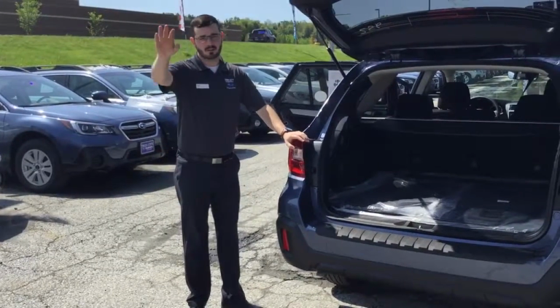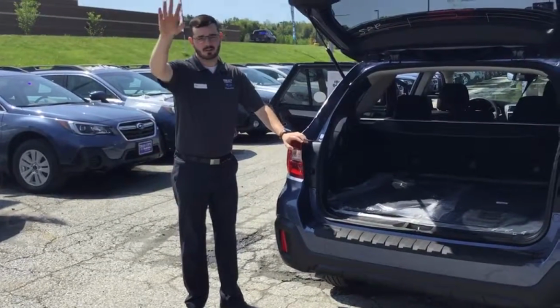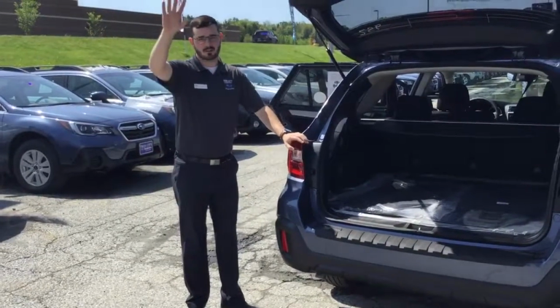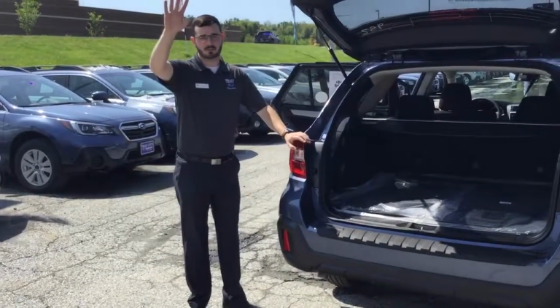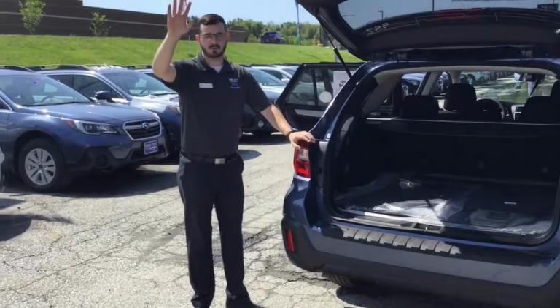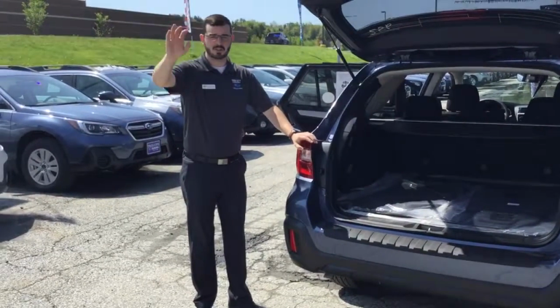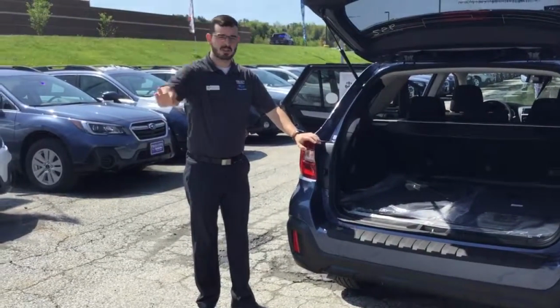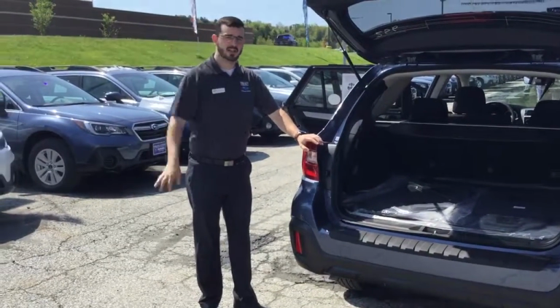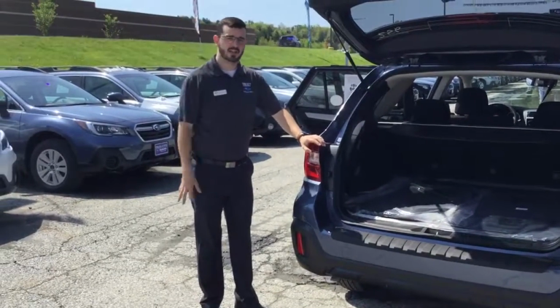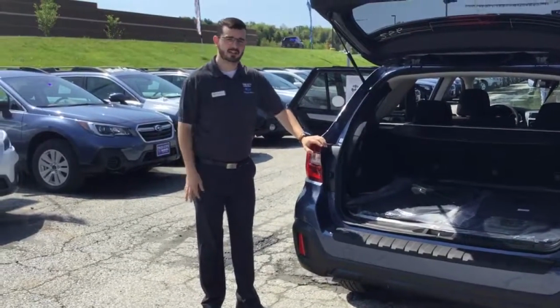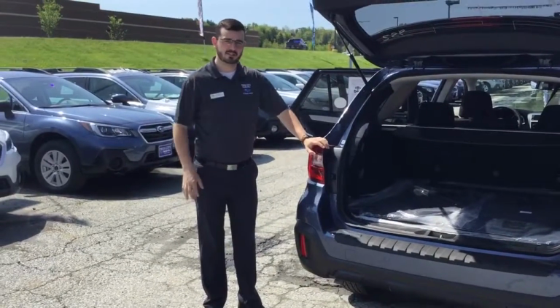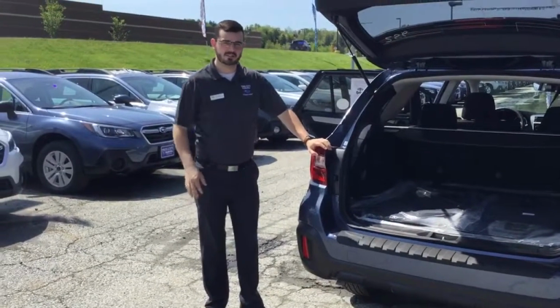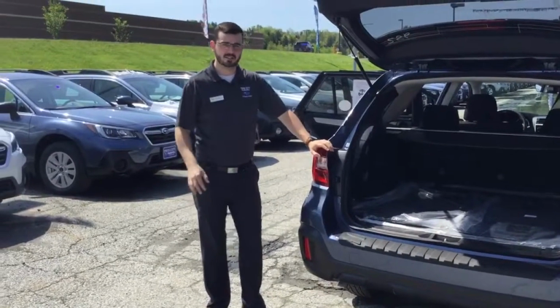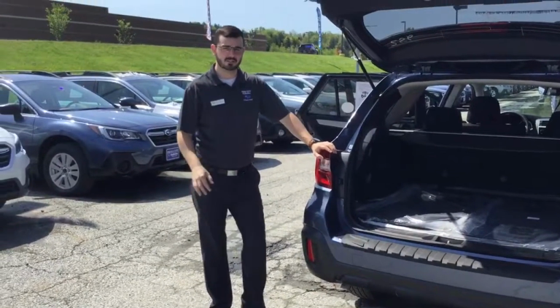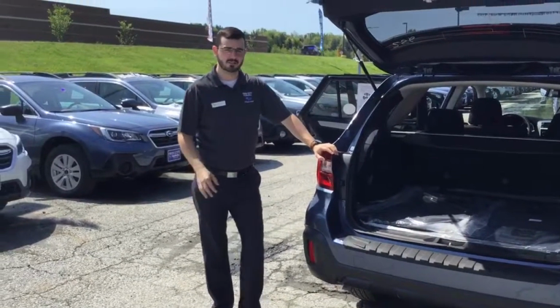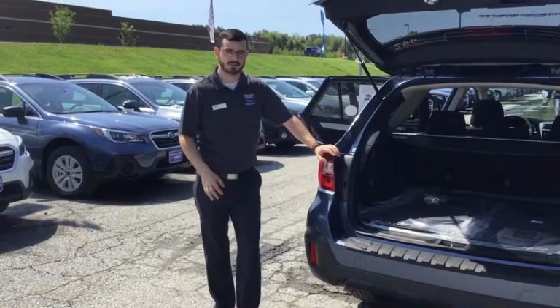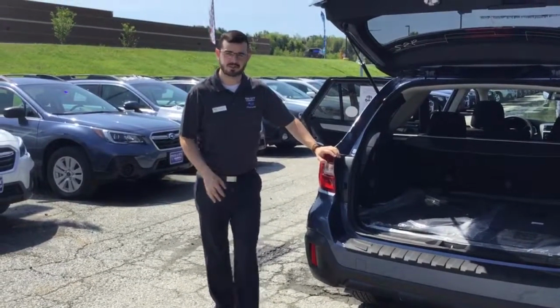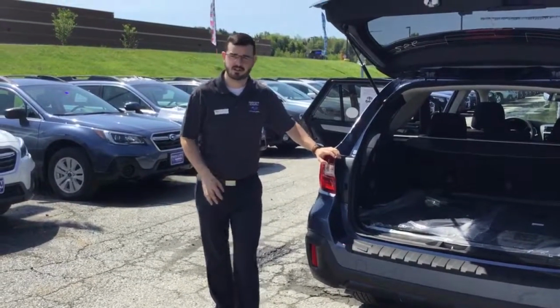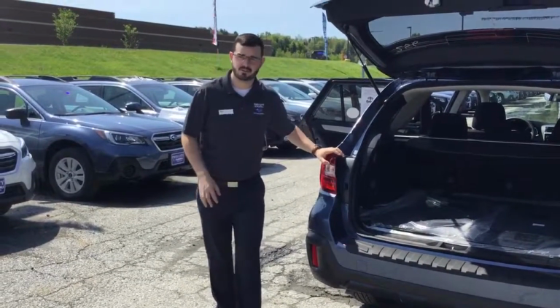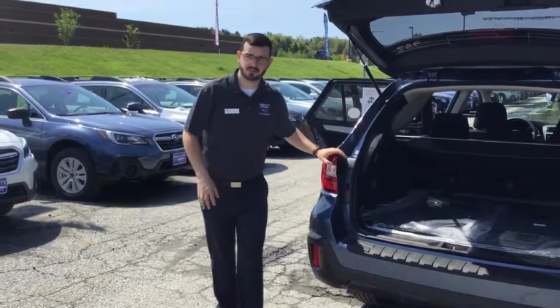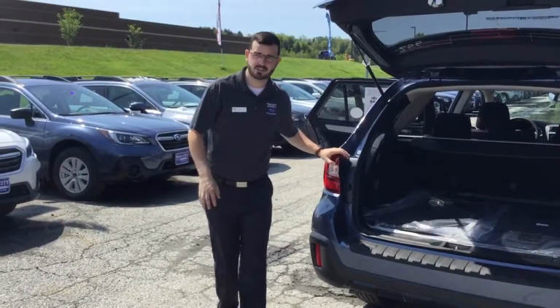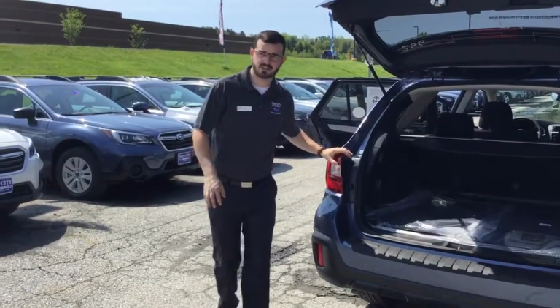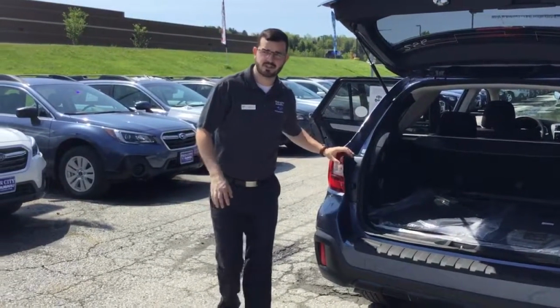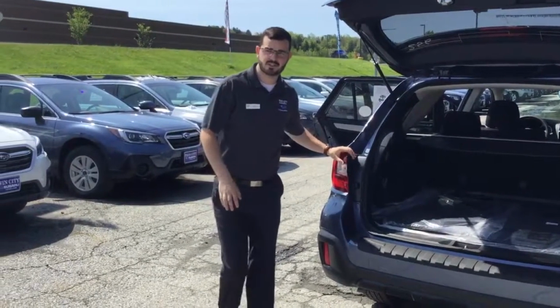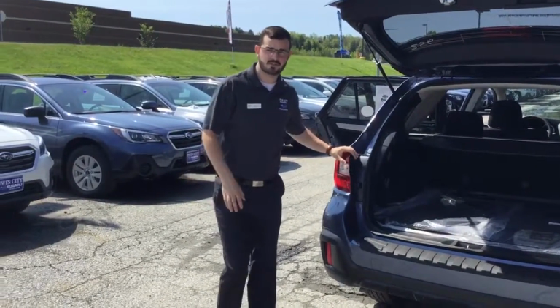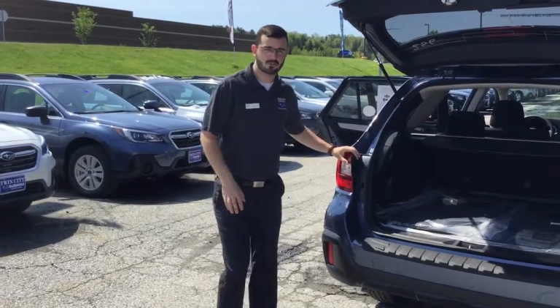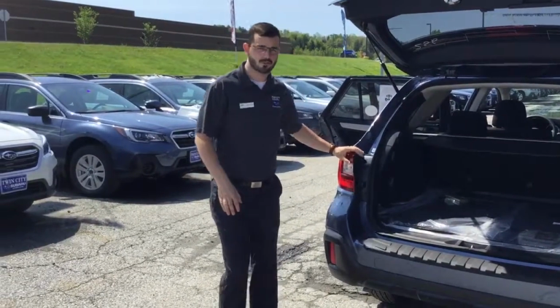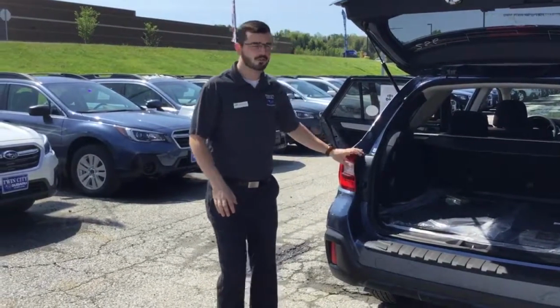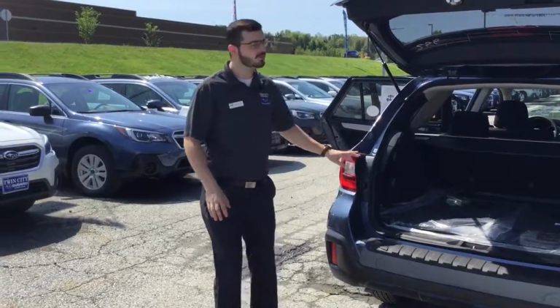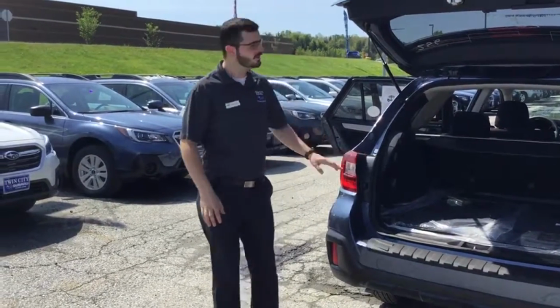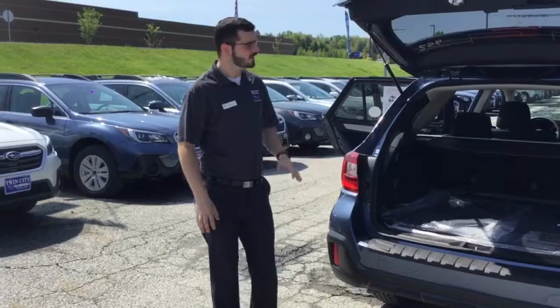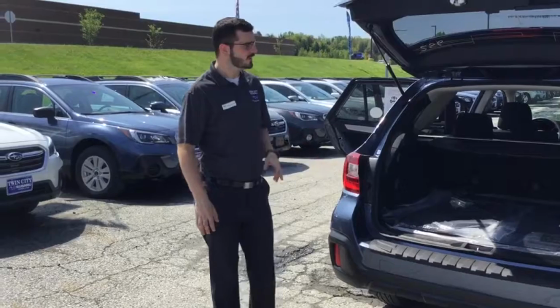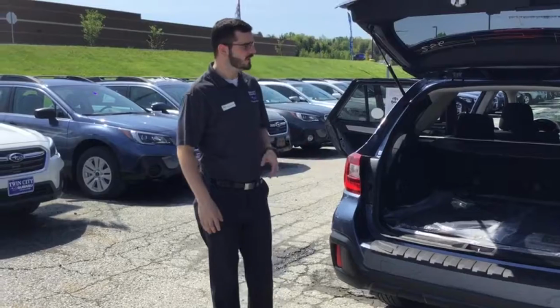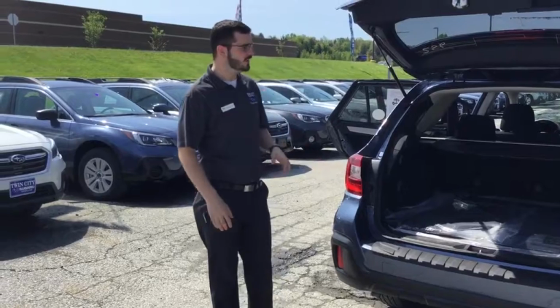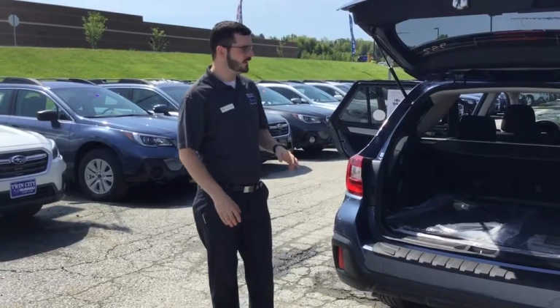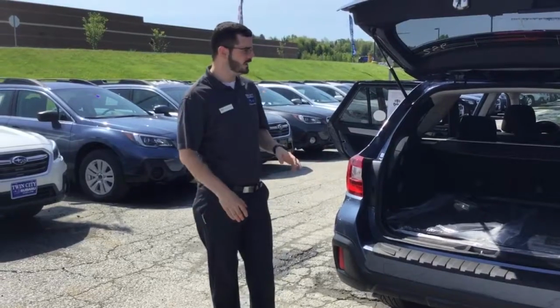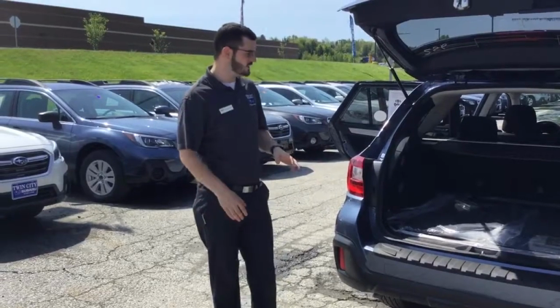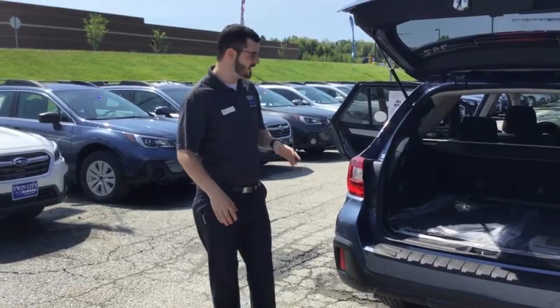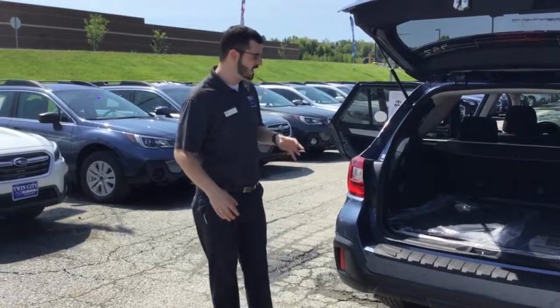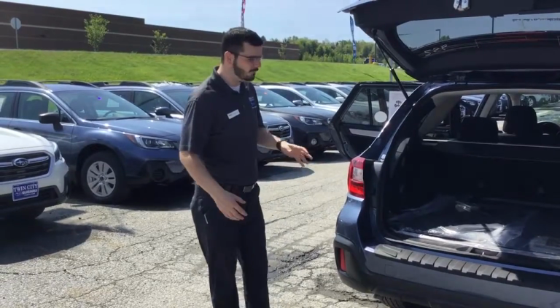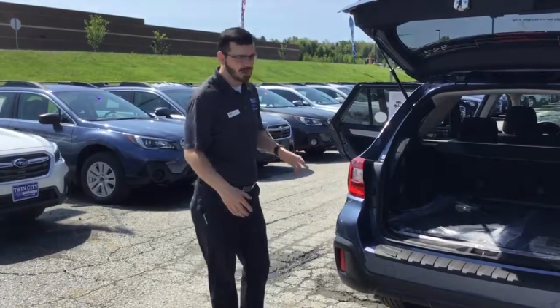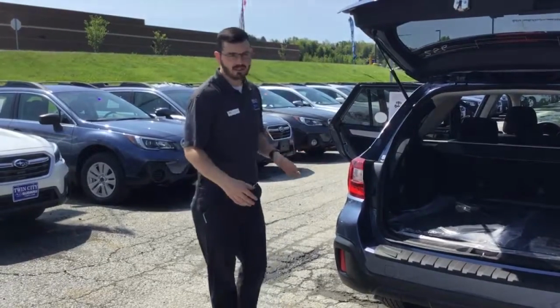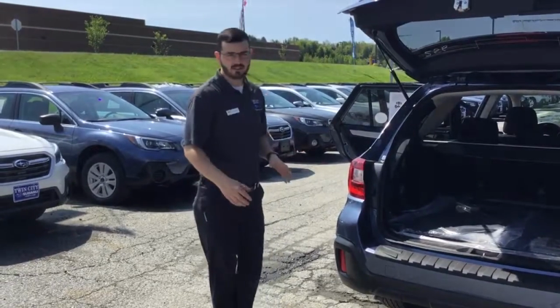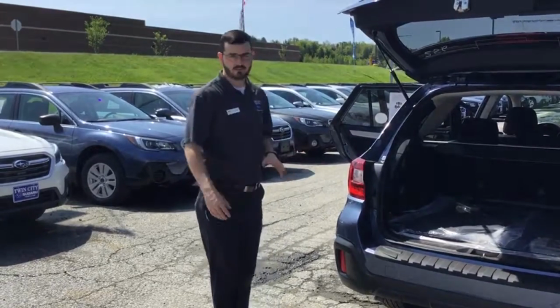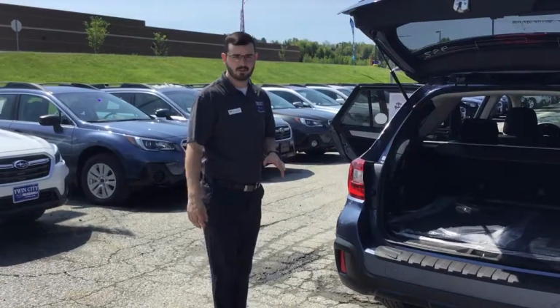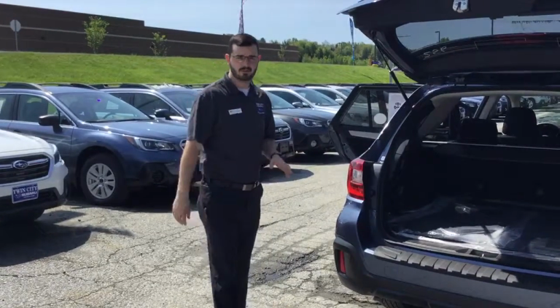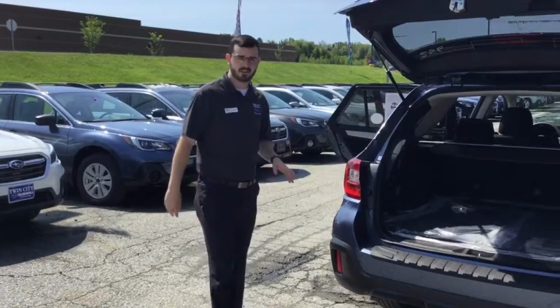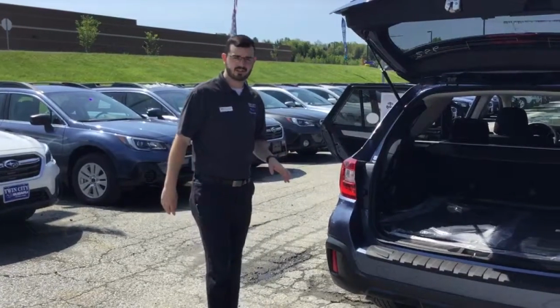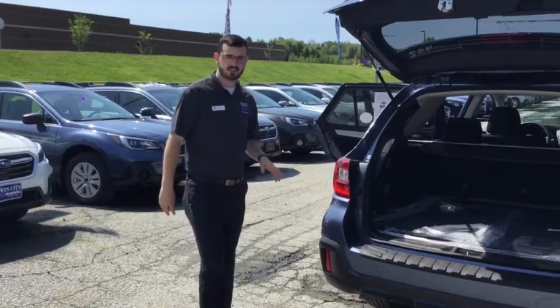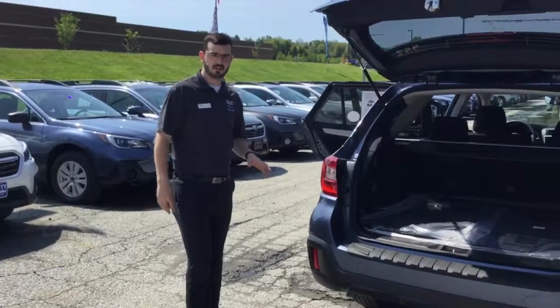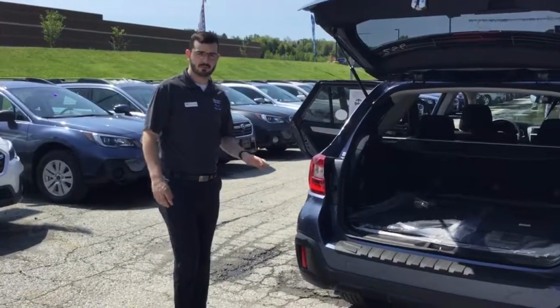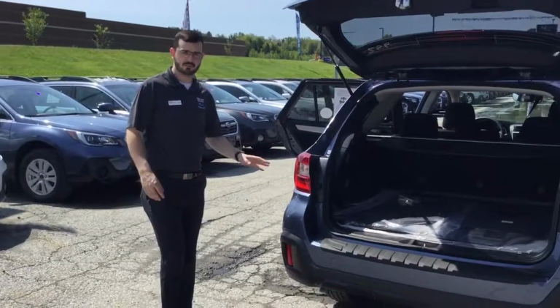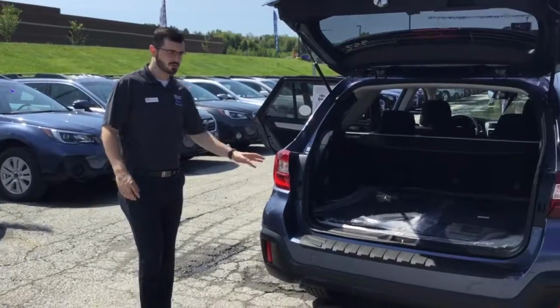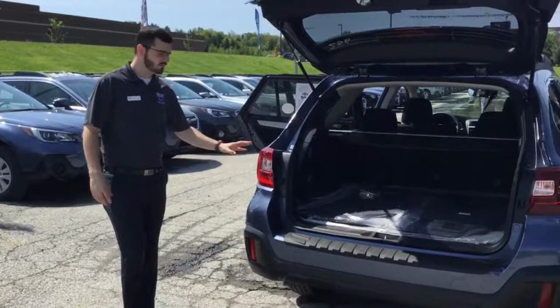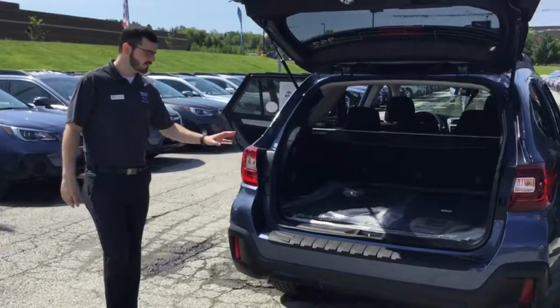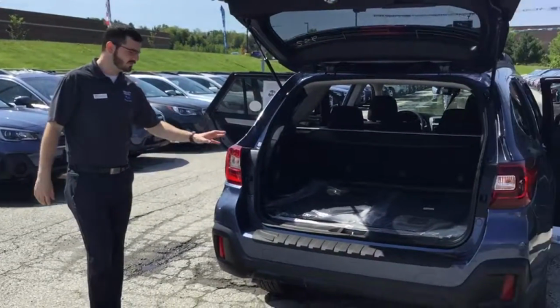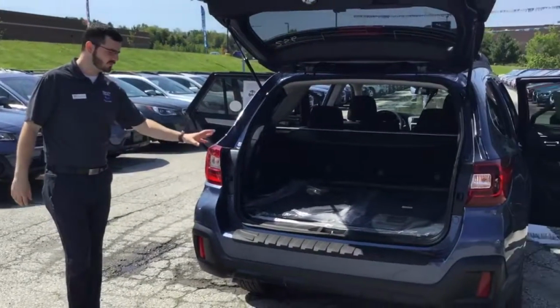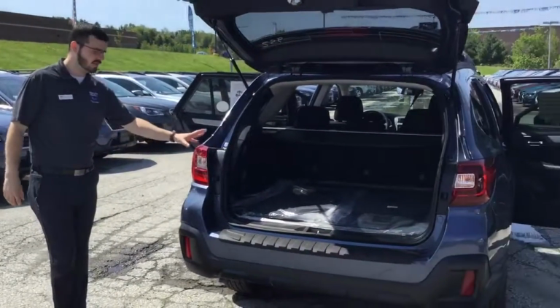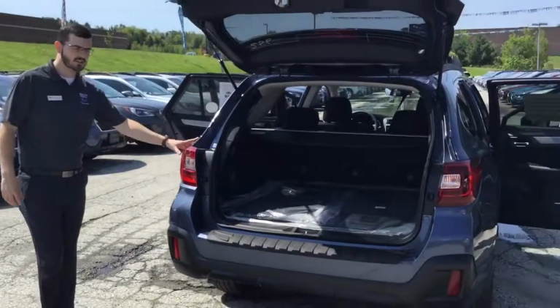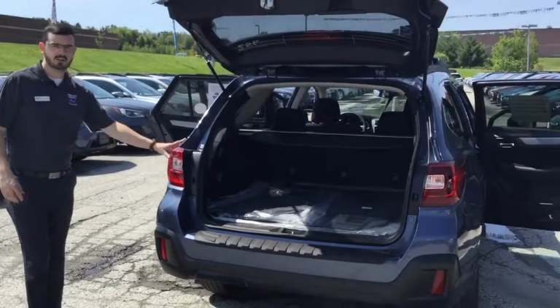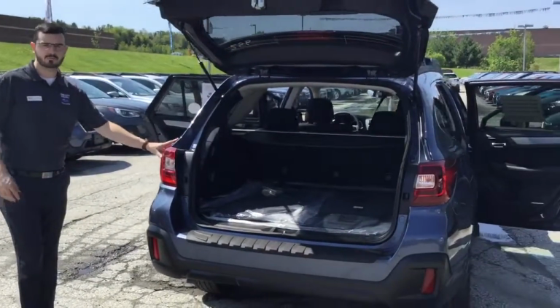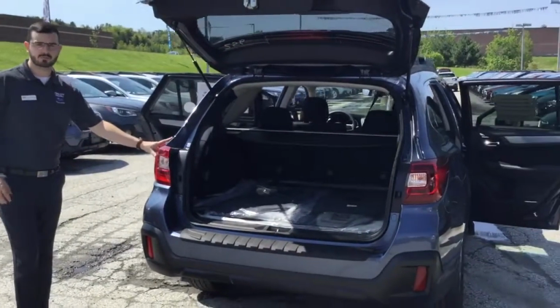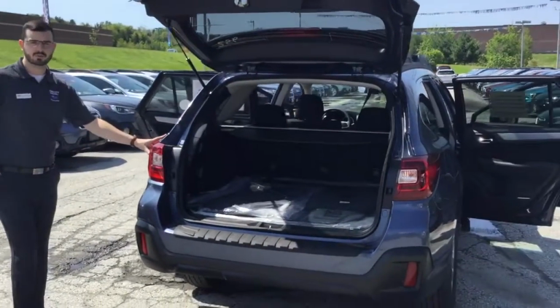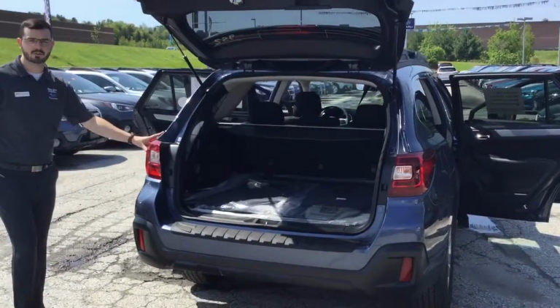Good morning again. Dylan Otis here at Twin City Subaru. Here is the Outback that you requested, a premium twilight blue.